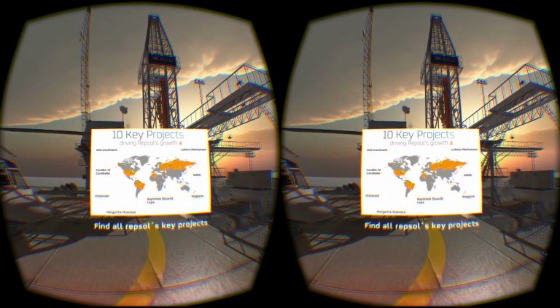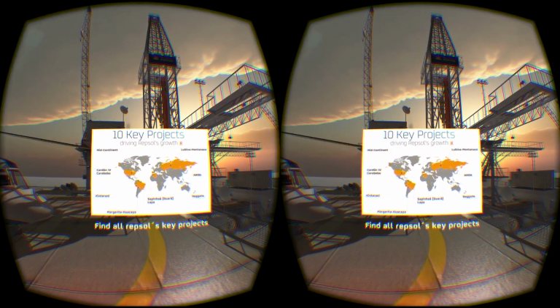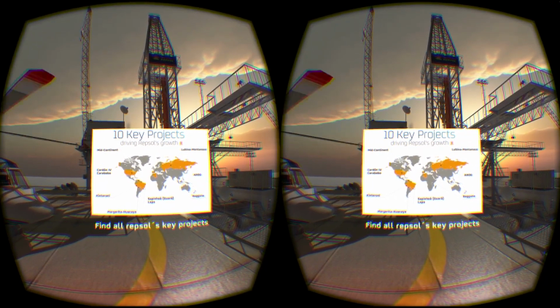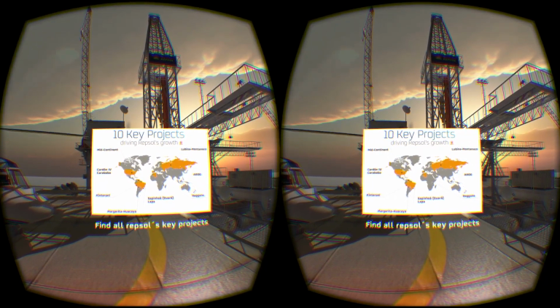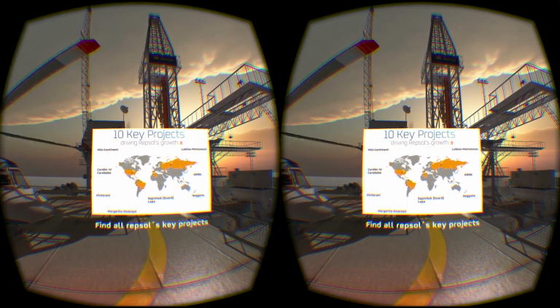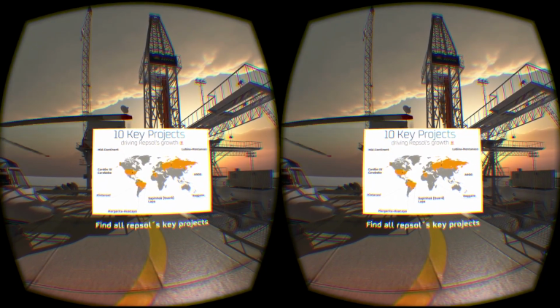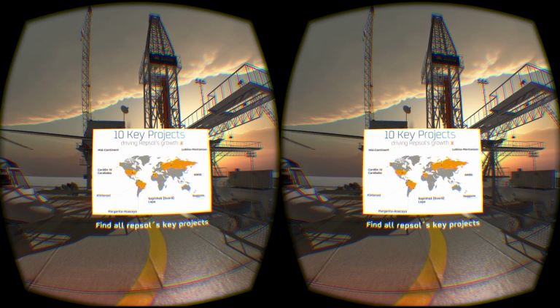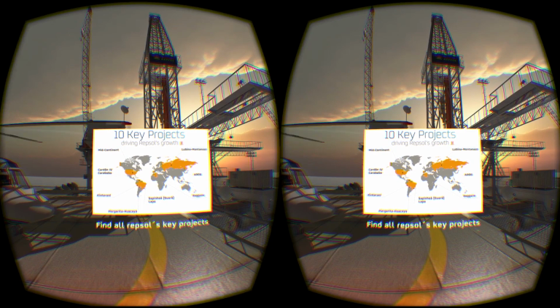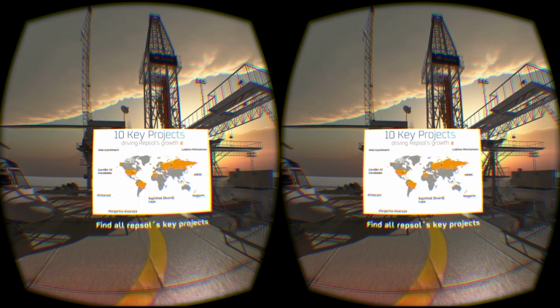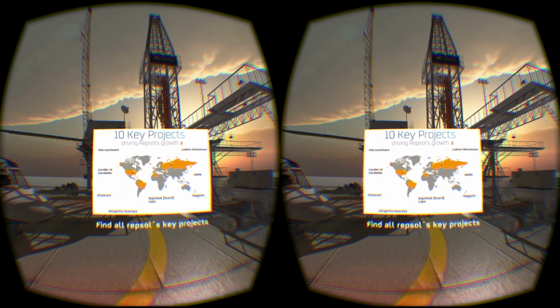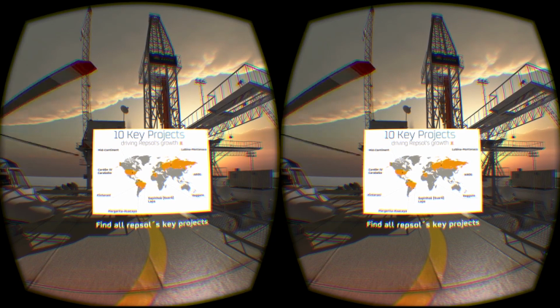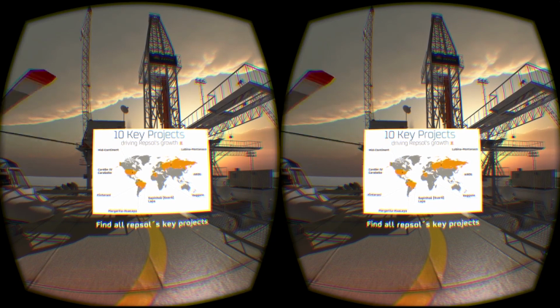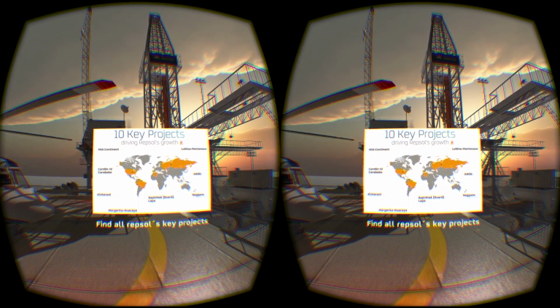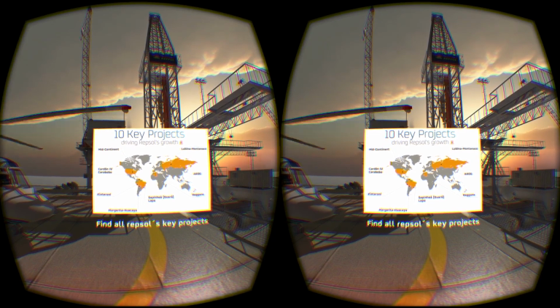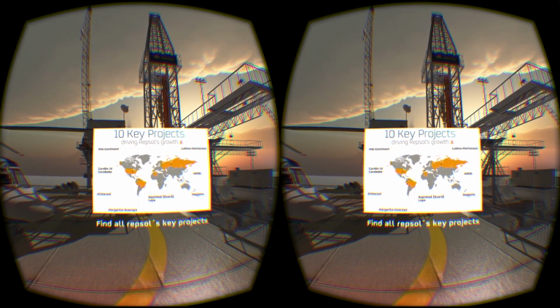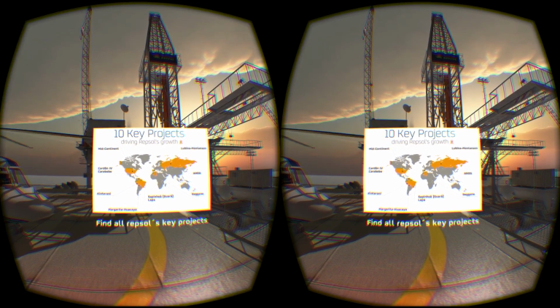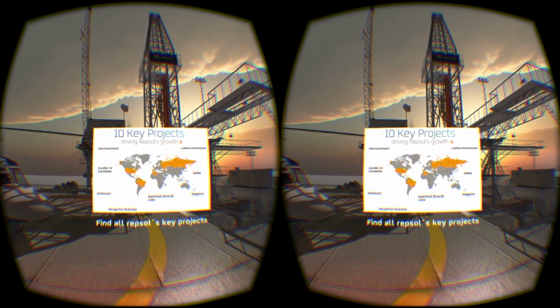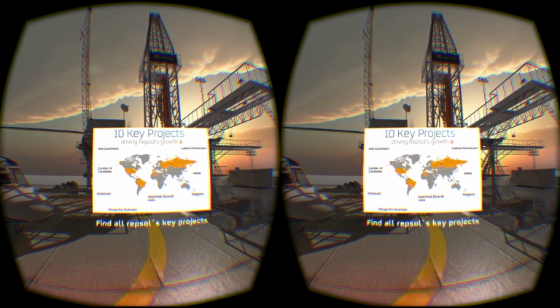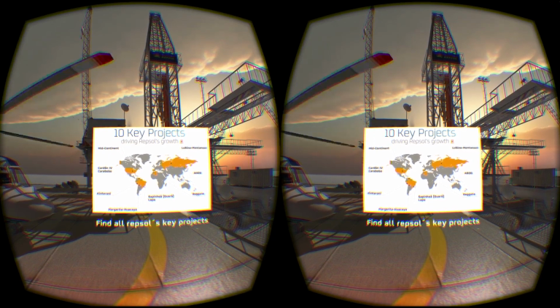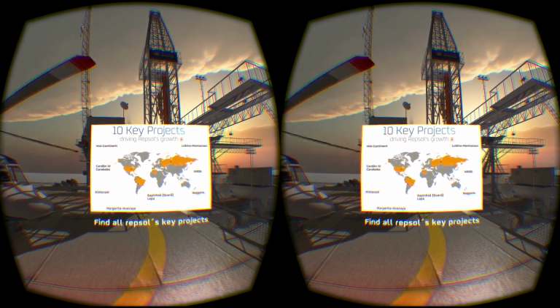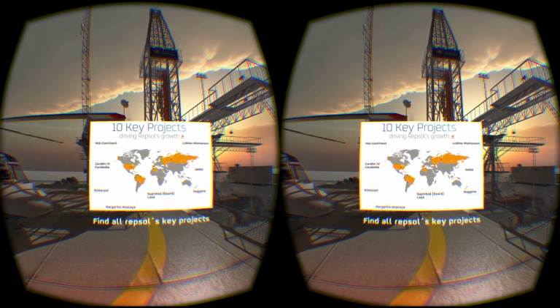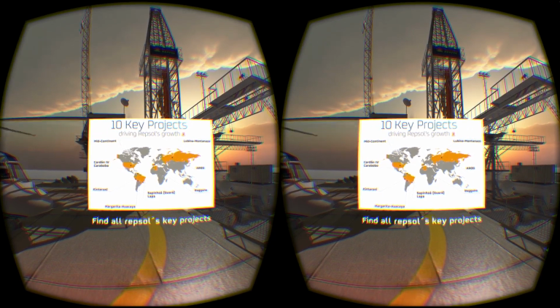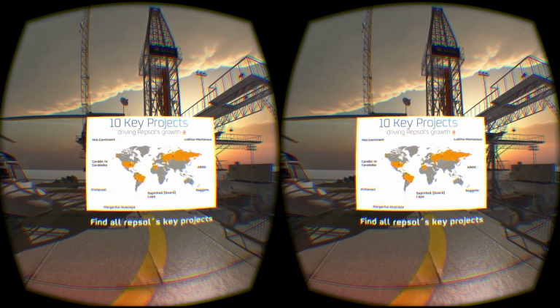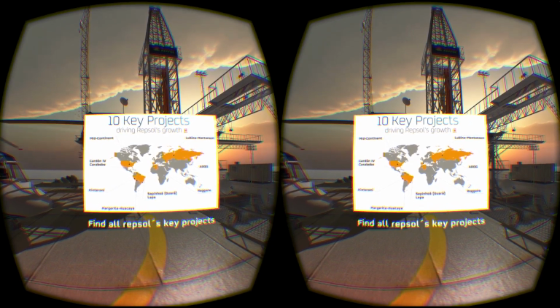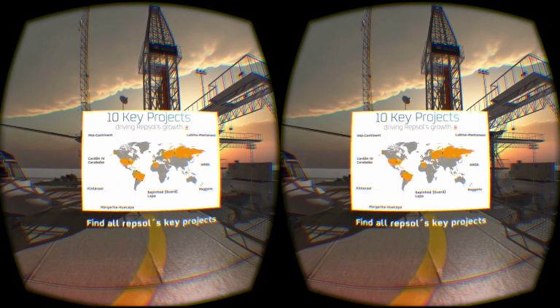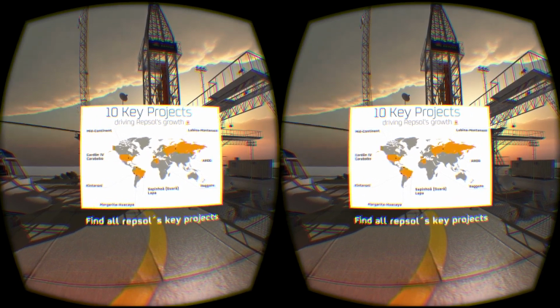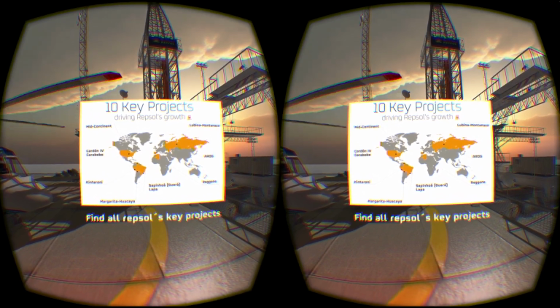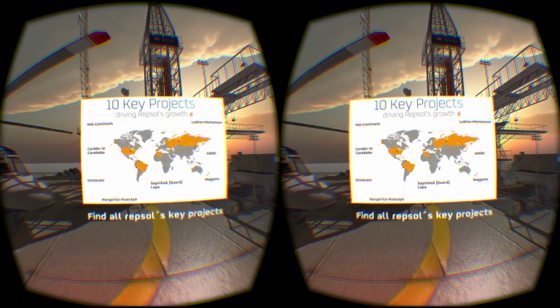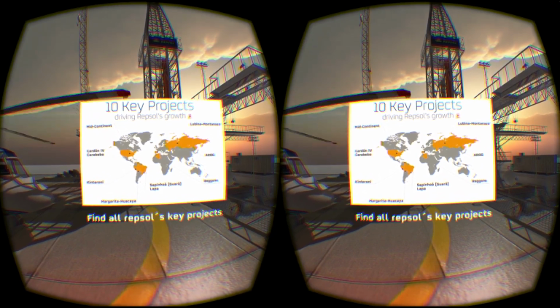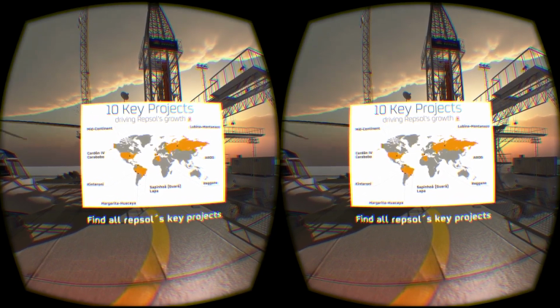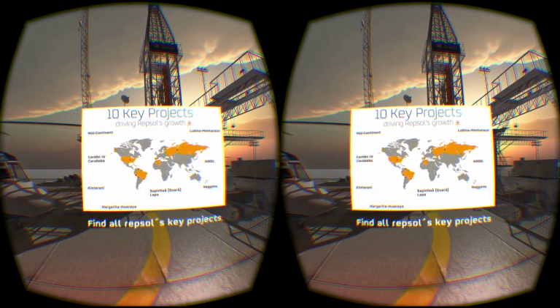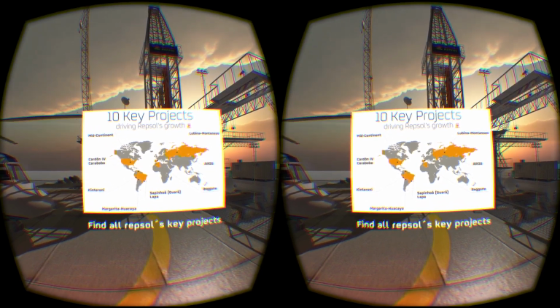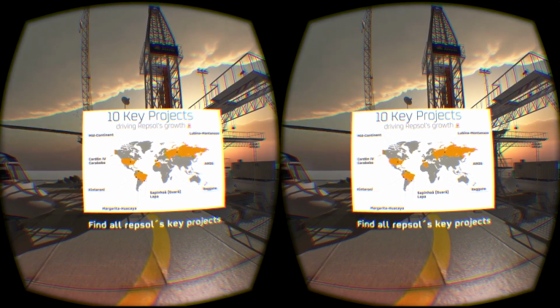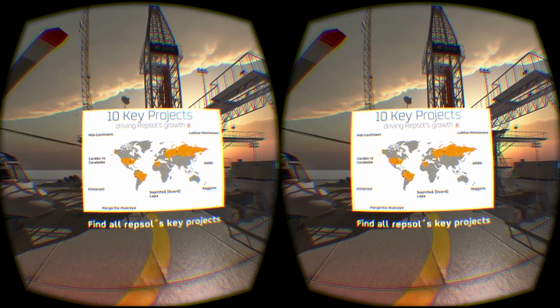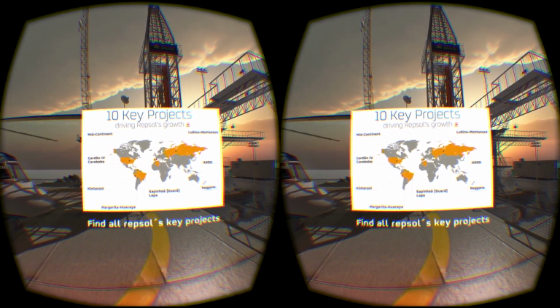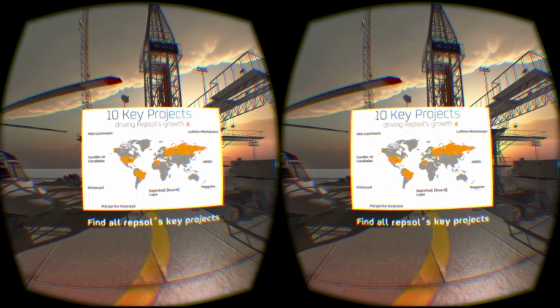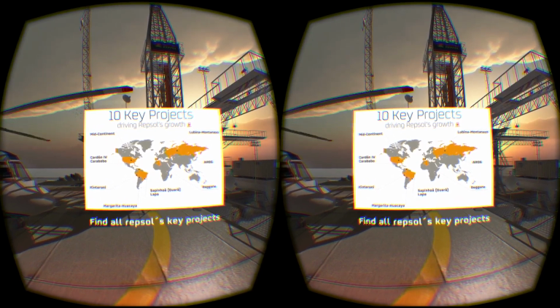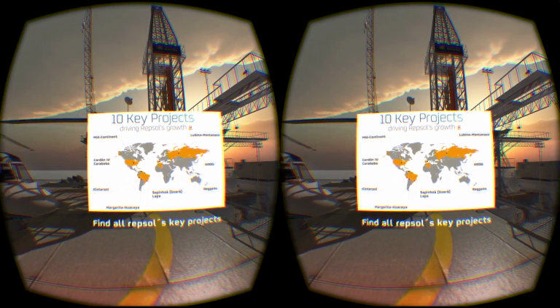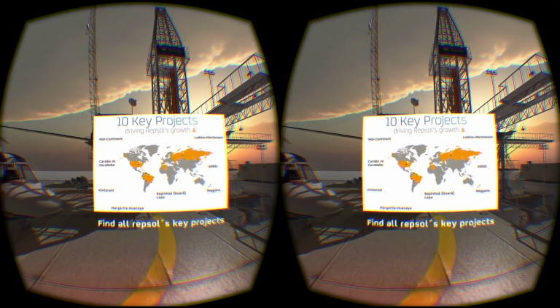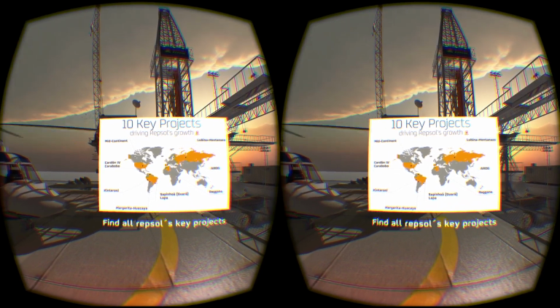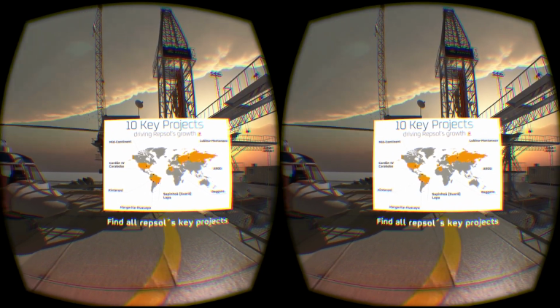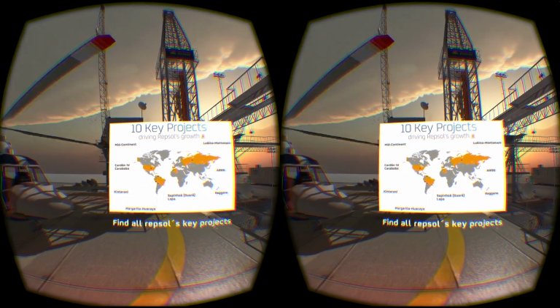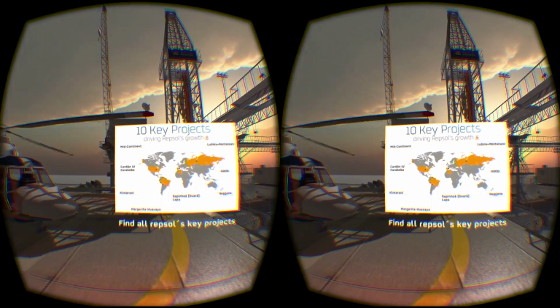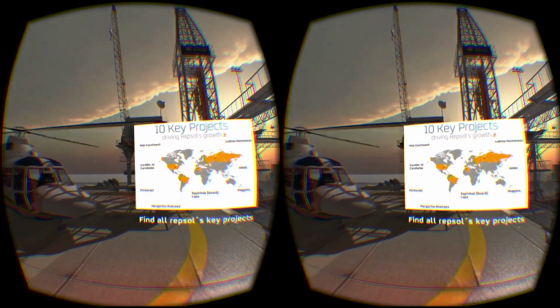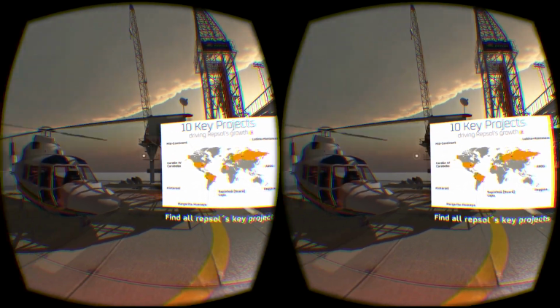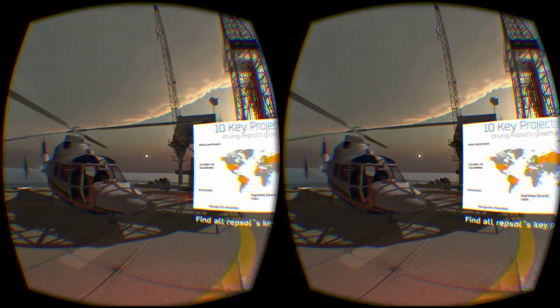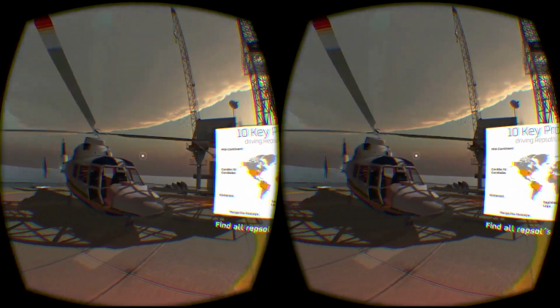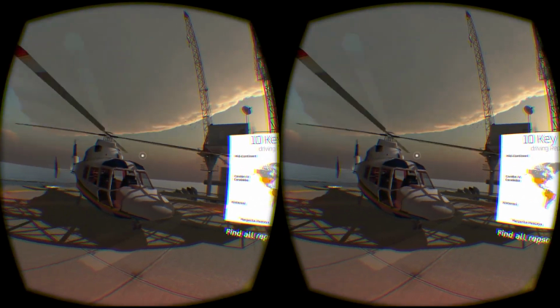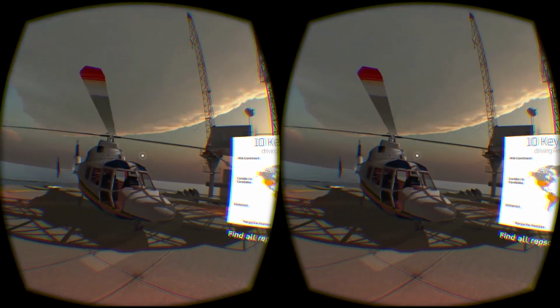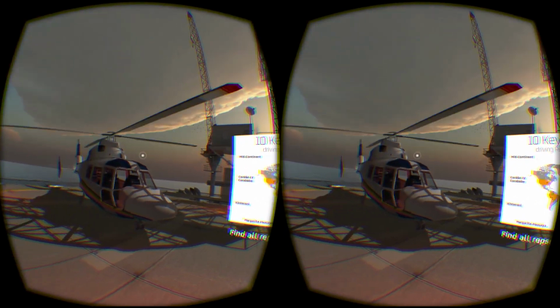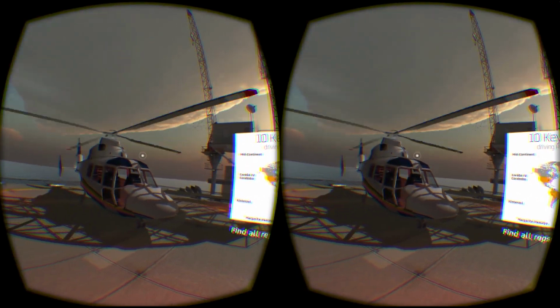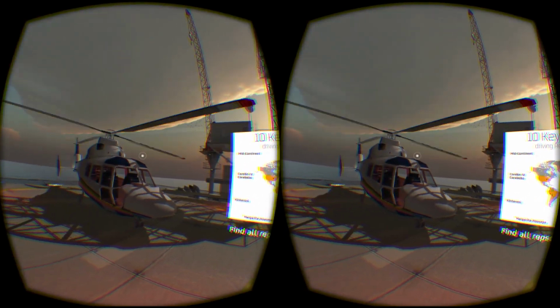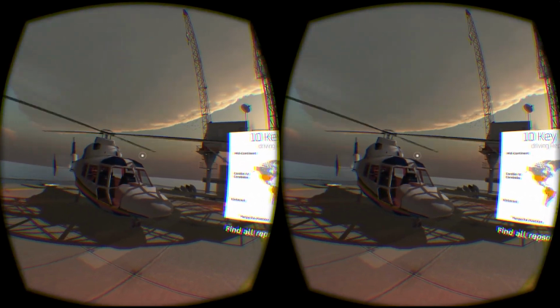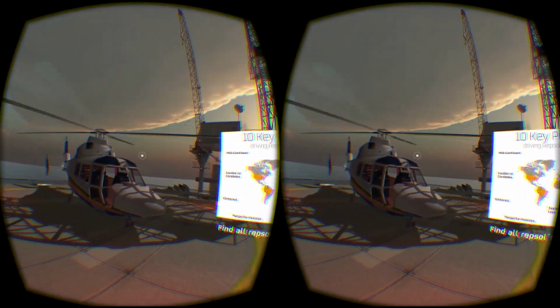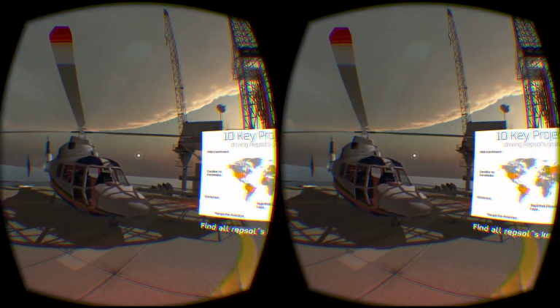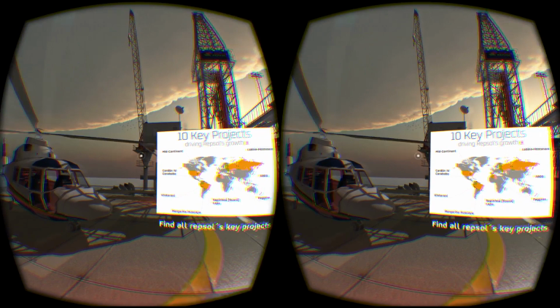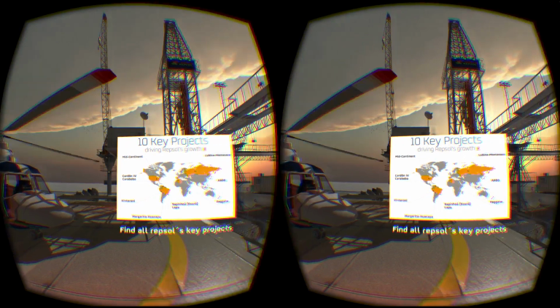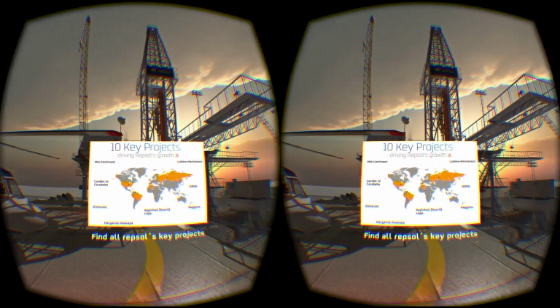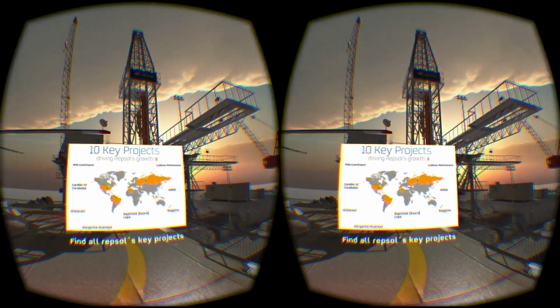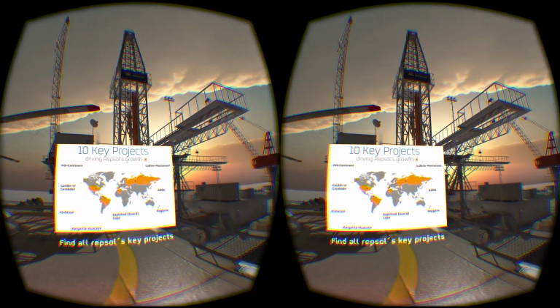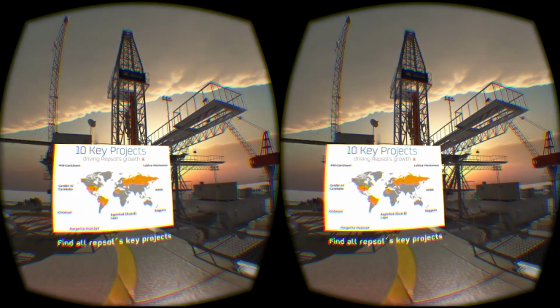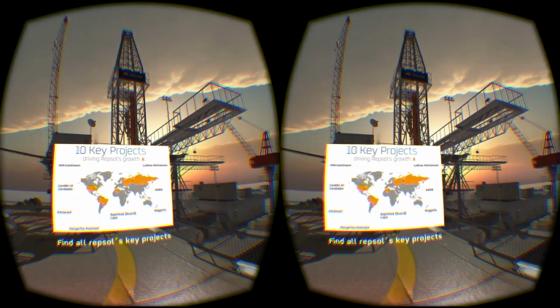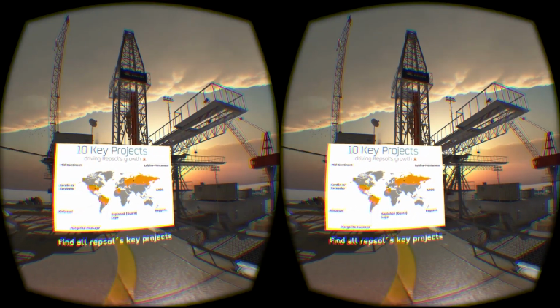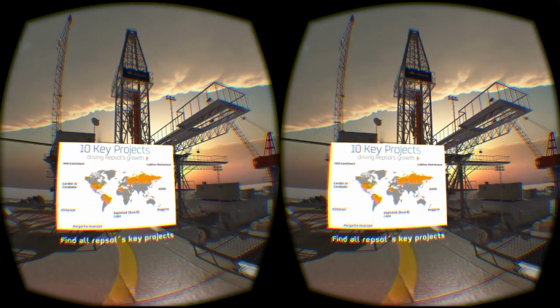We propose a challenge: find all Repsol's key projects and we will take you to an amazing spot. Are you ready?